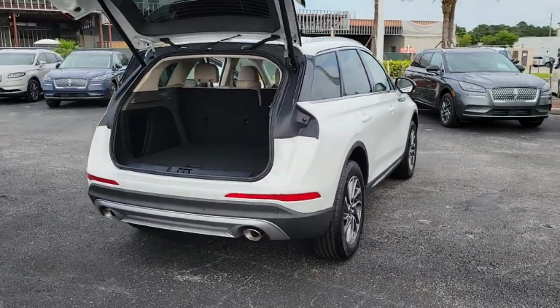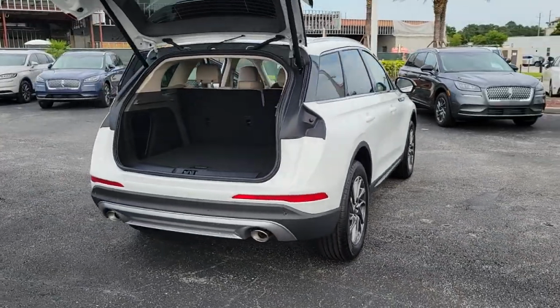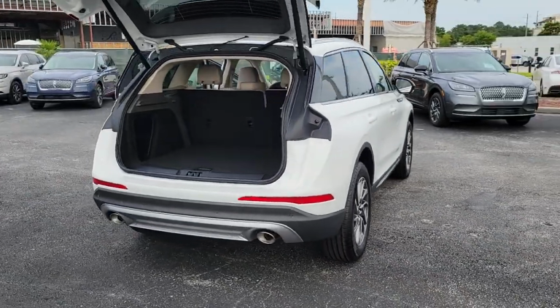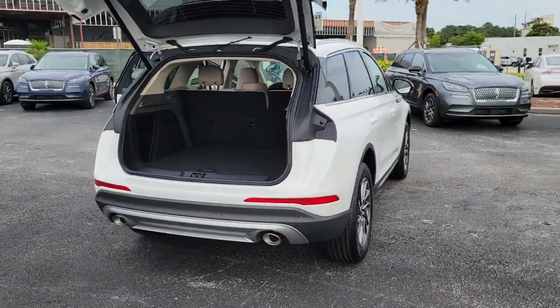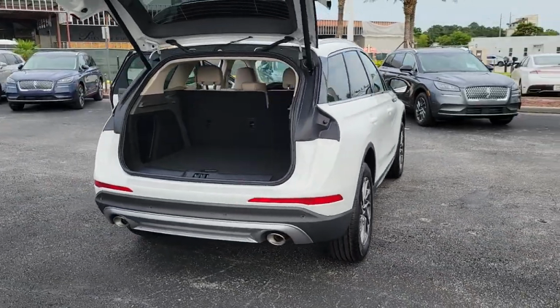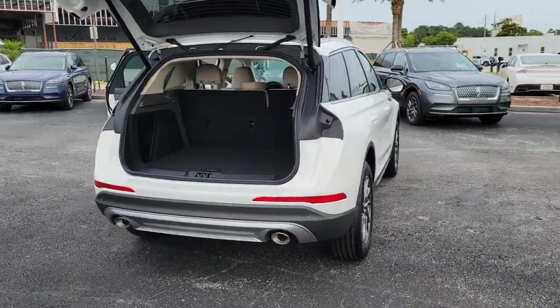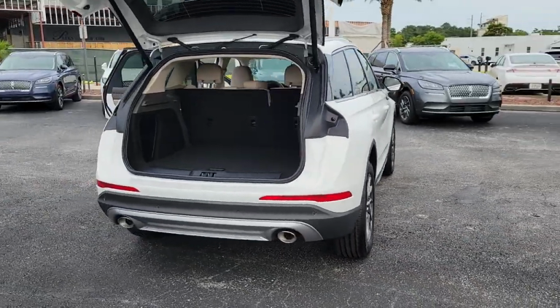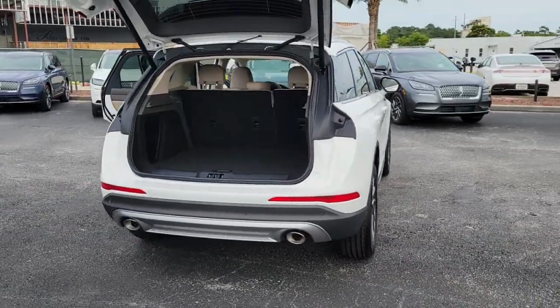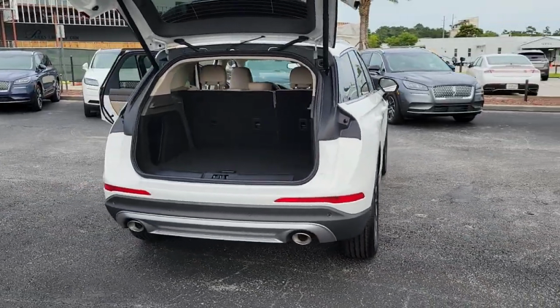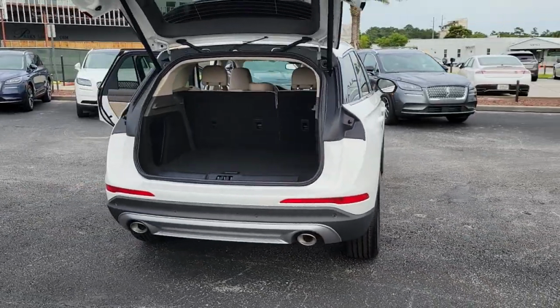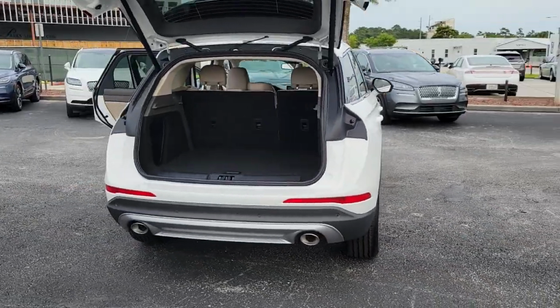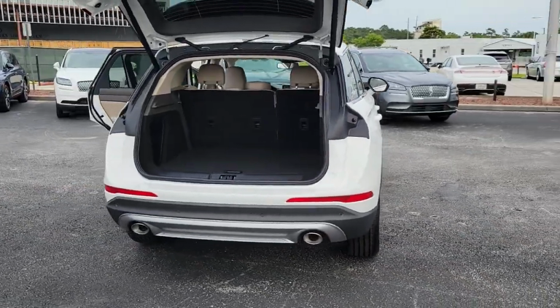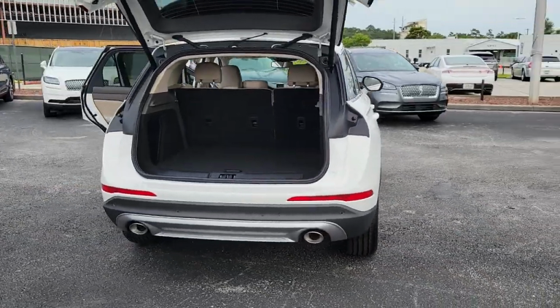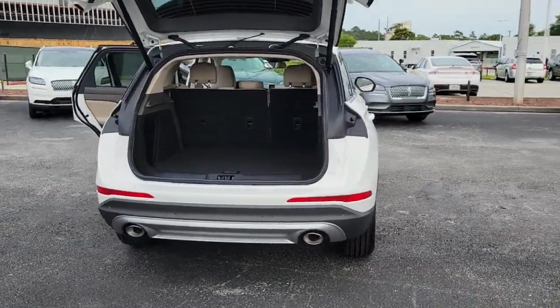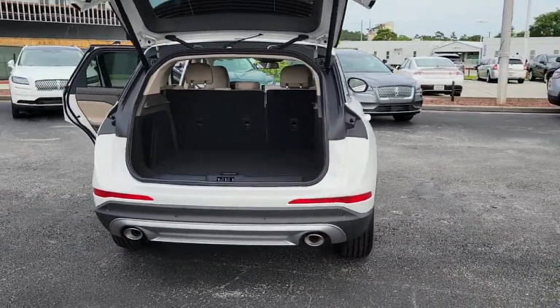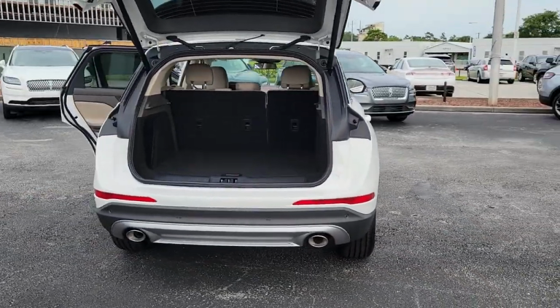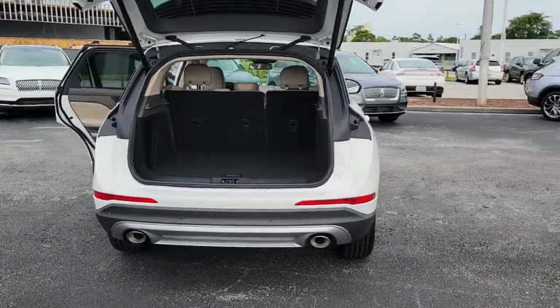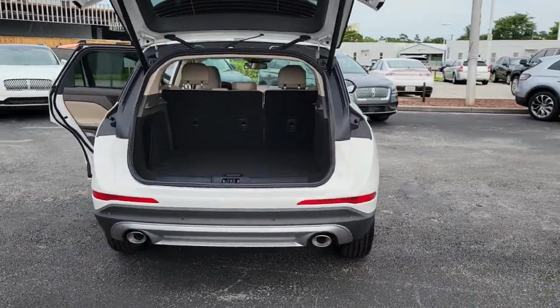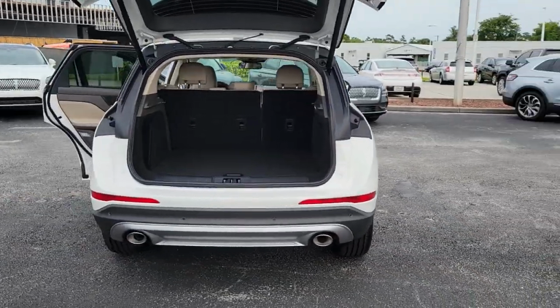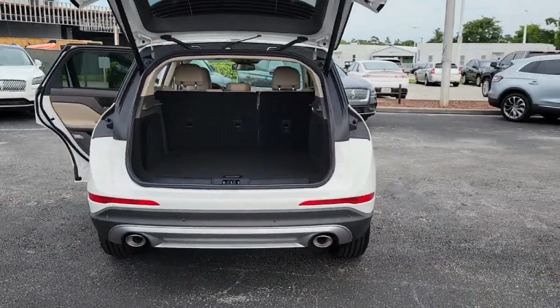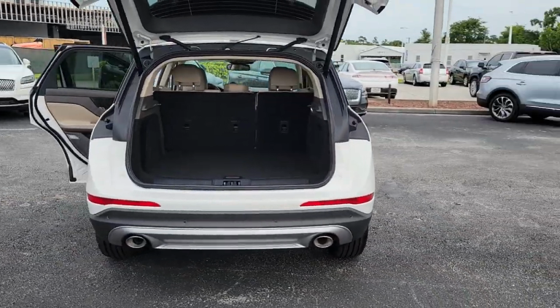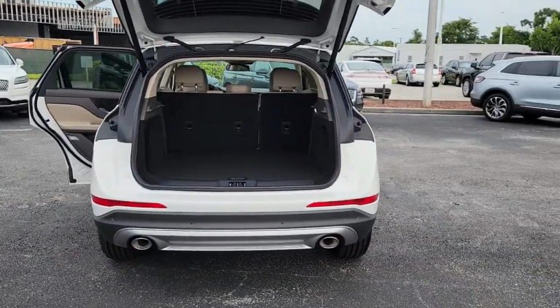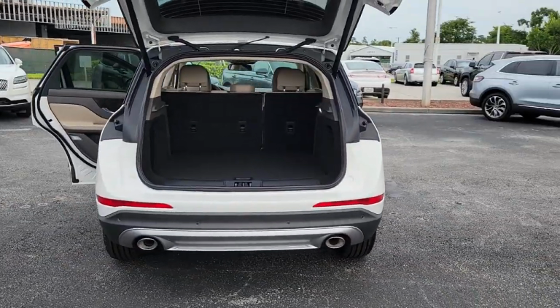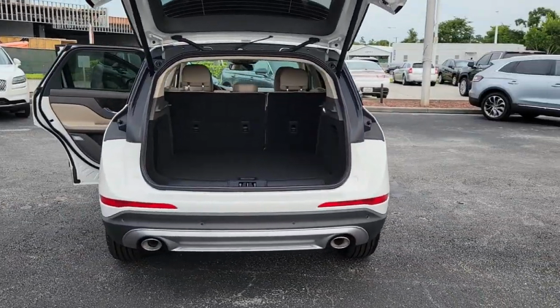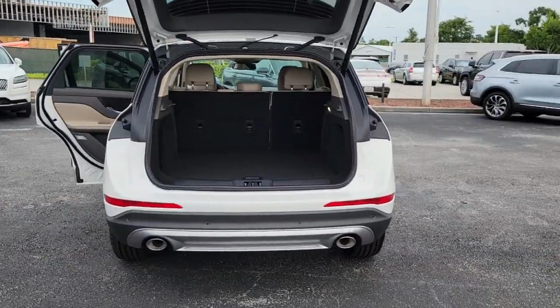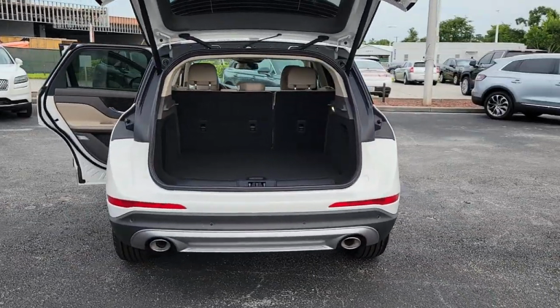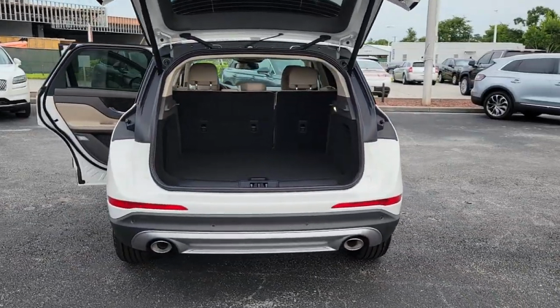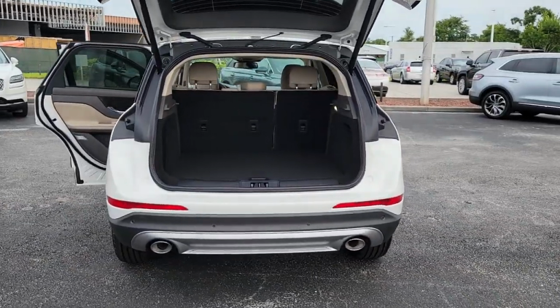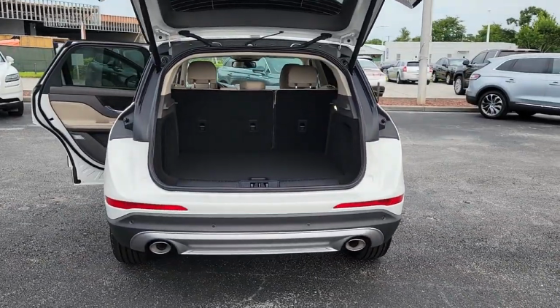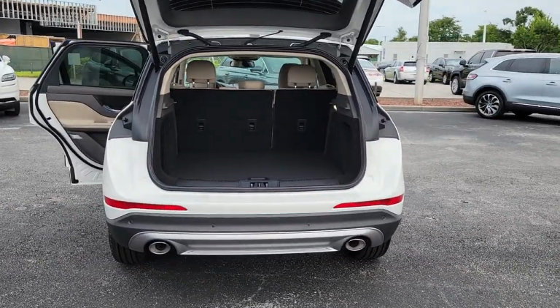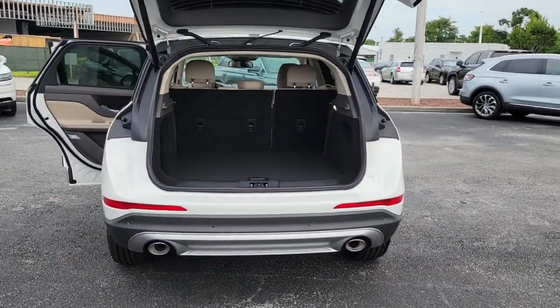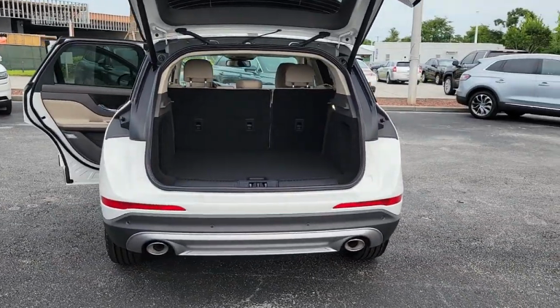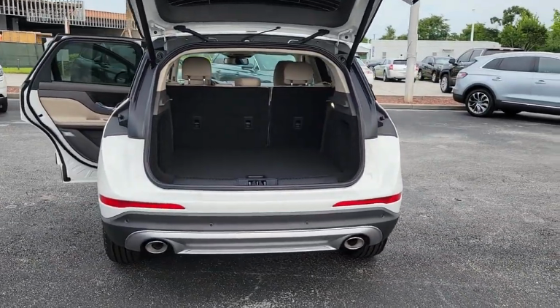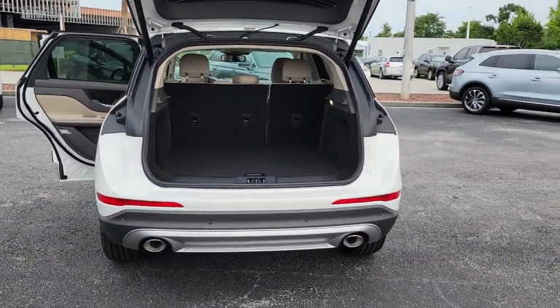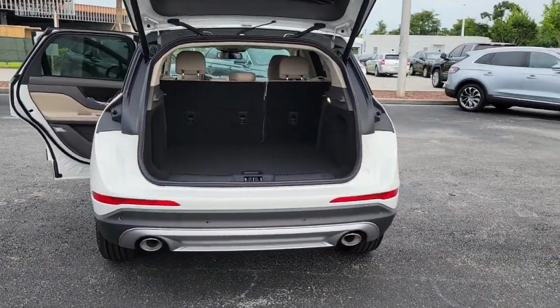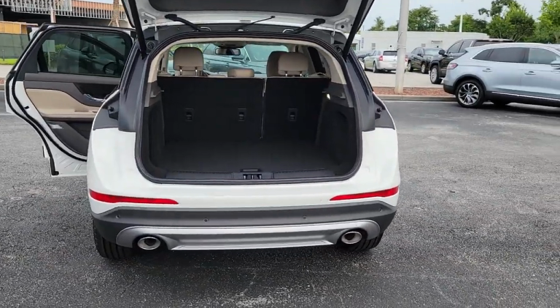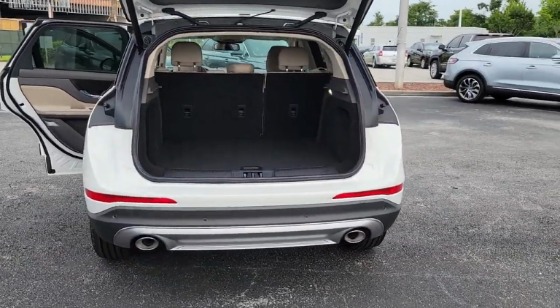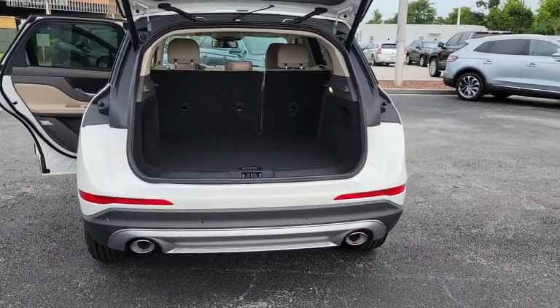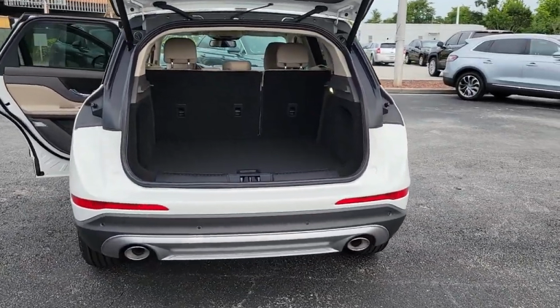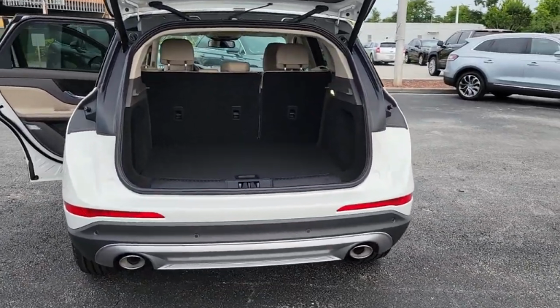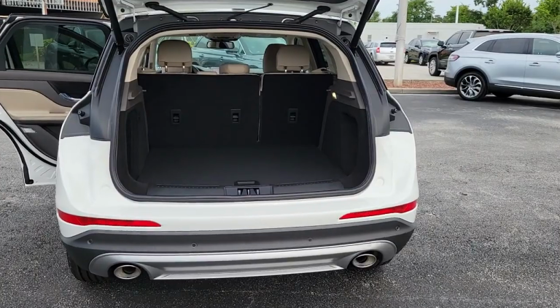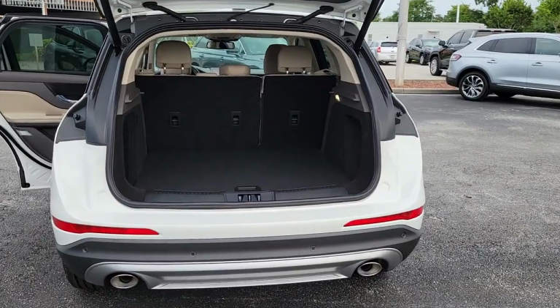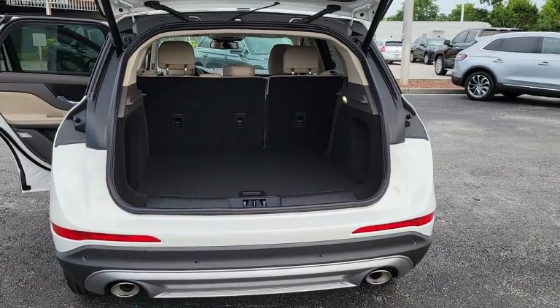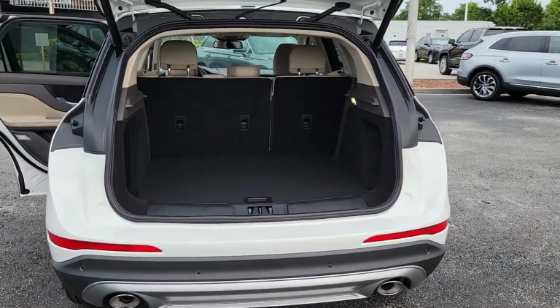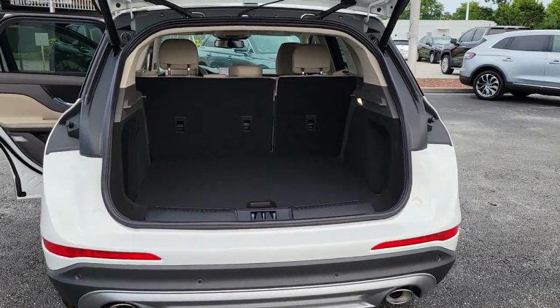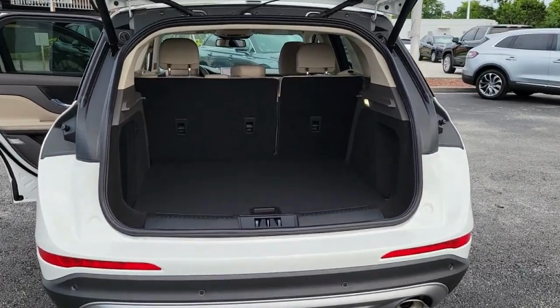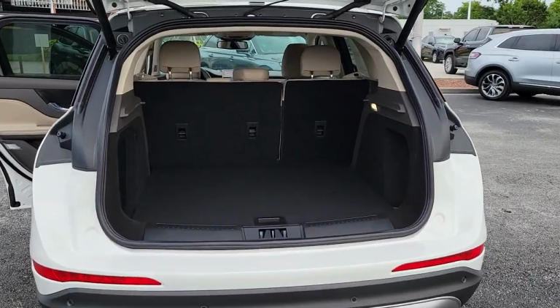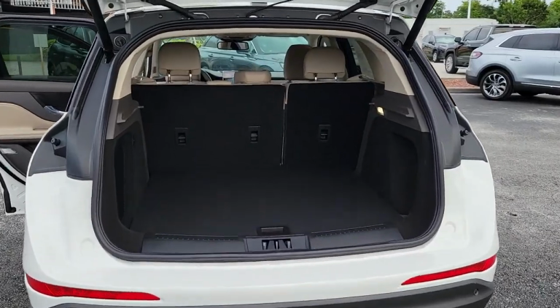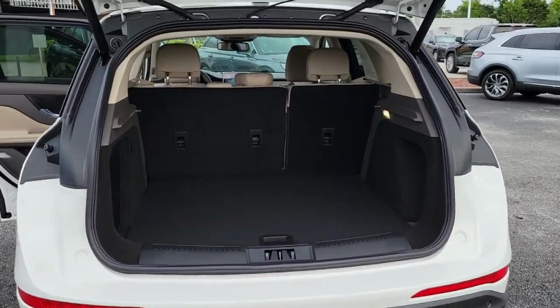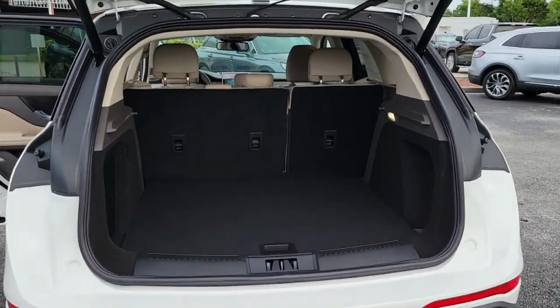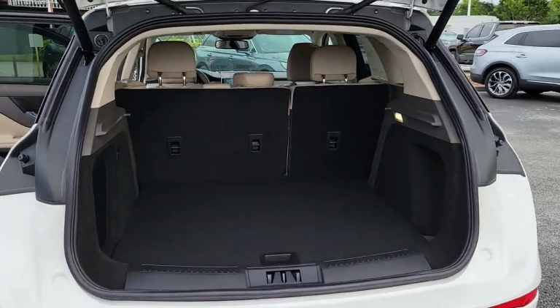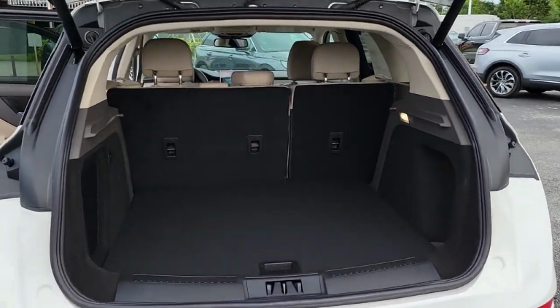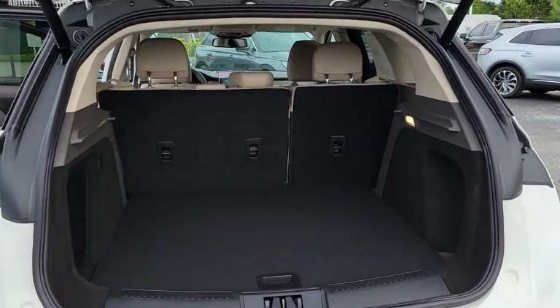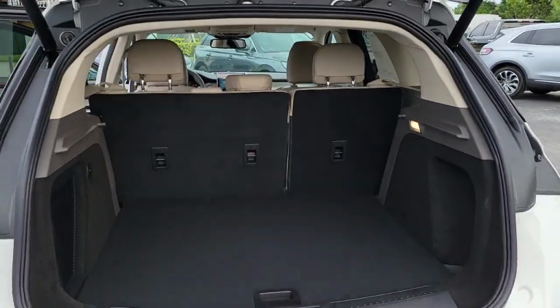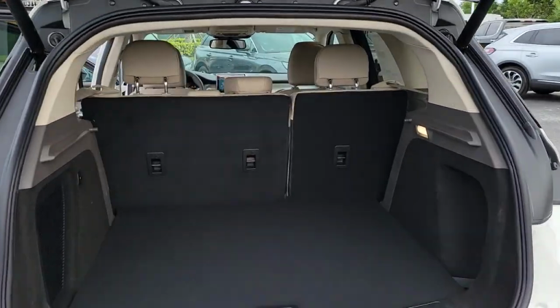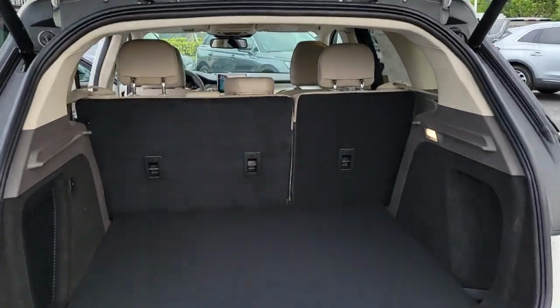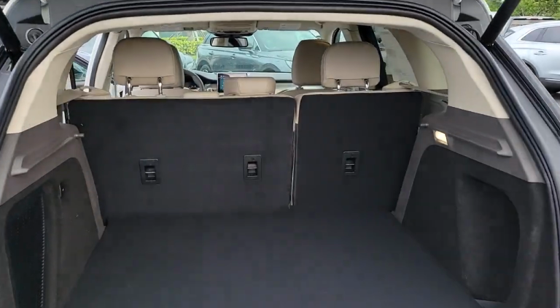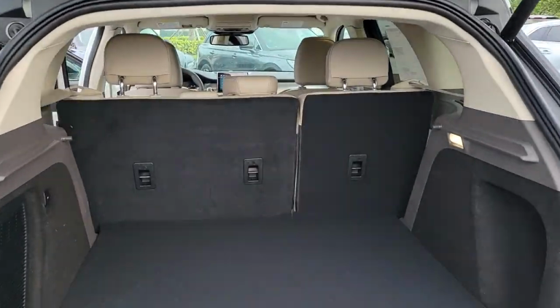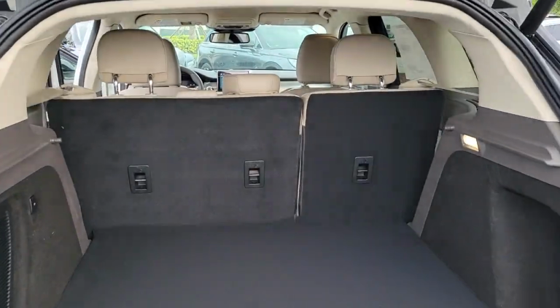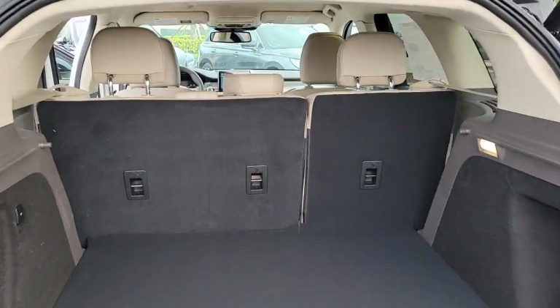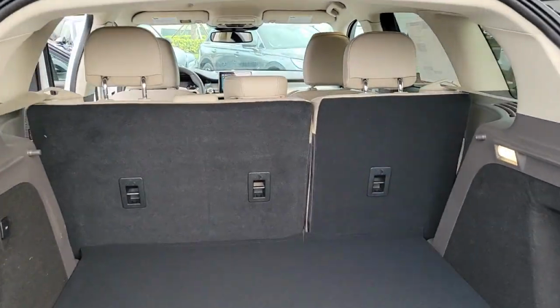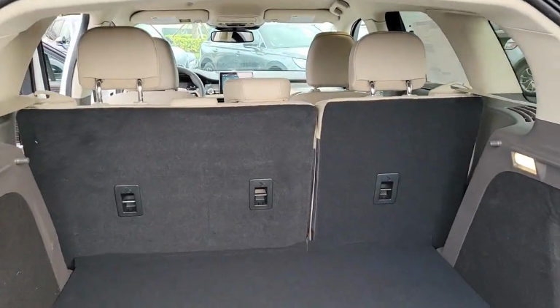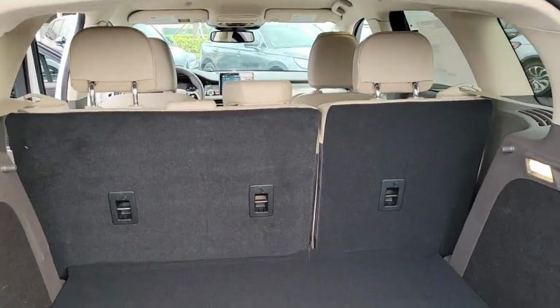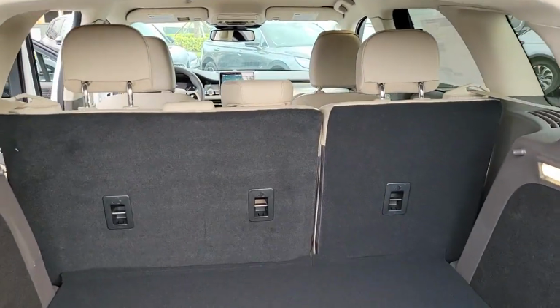Remote engine start, heated mirrors, satellite radio, lane-keeping assist, and heated front seat.